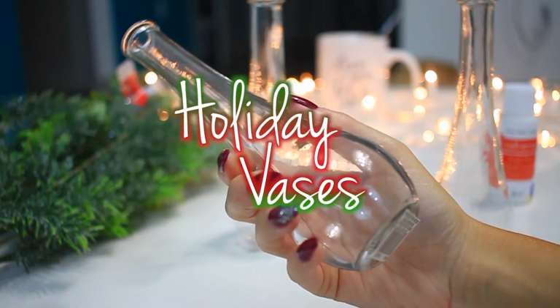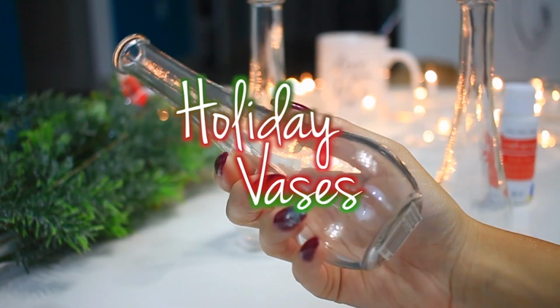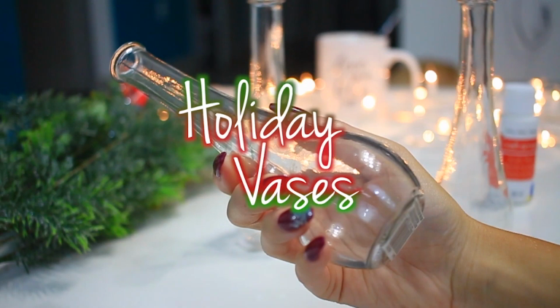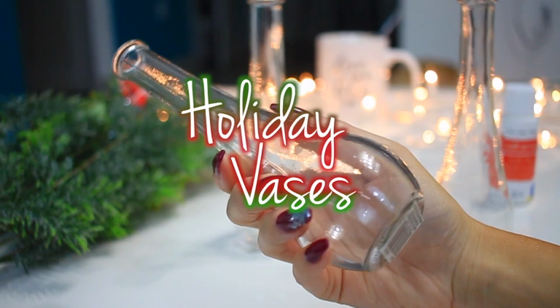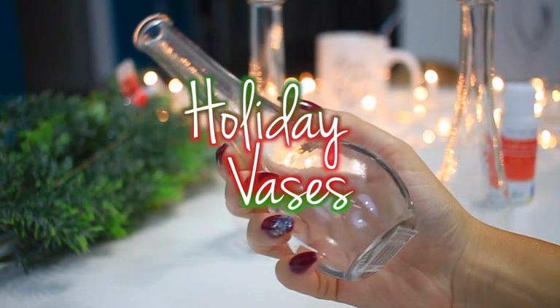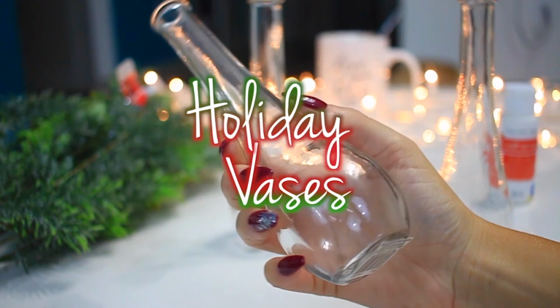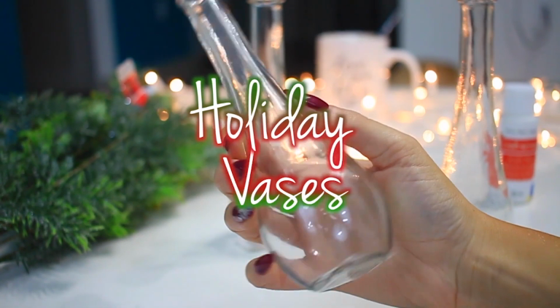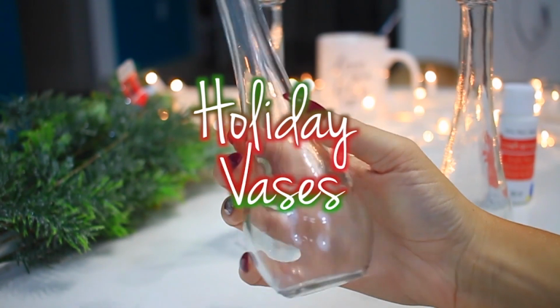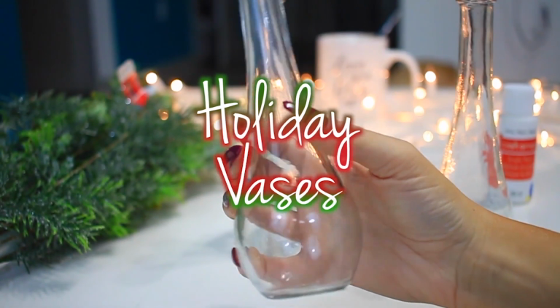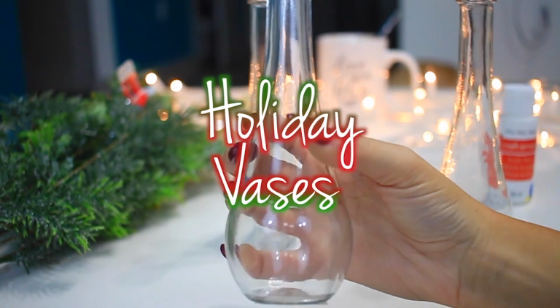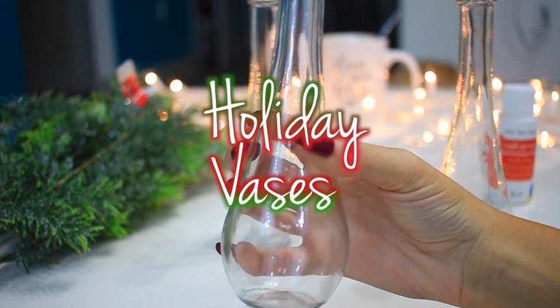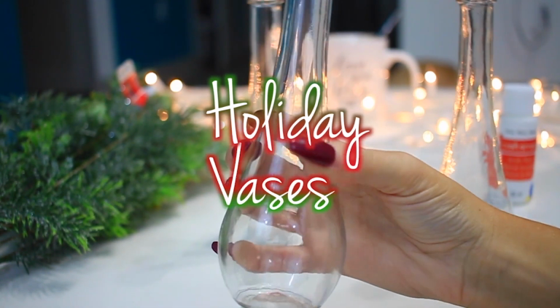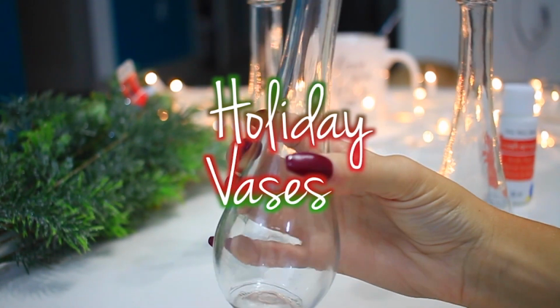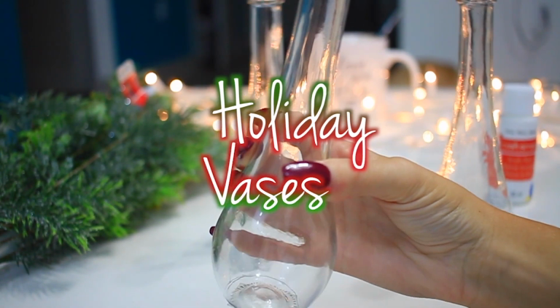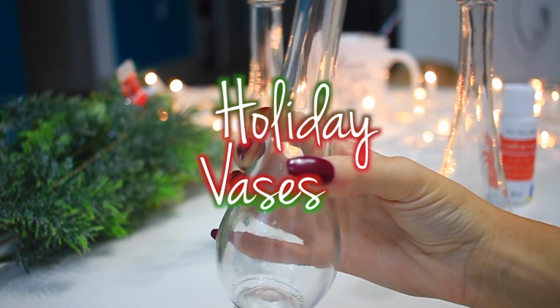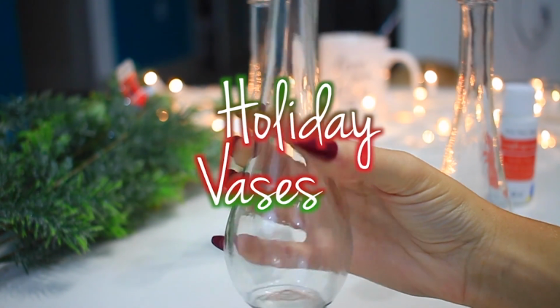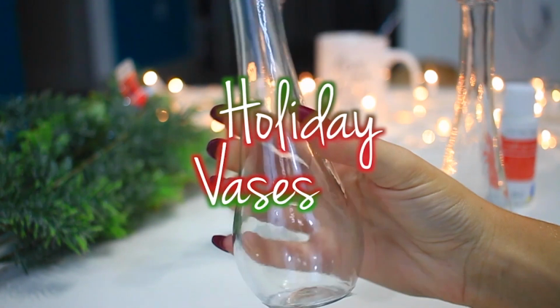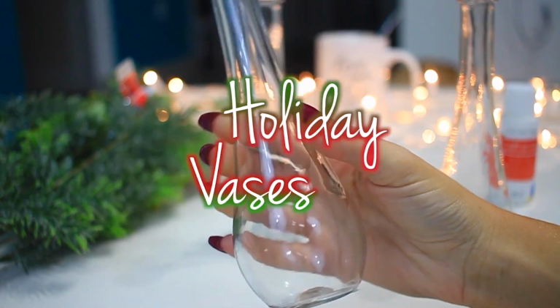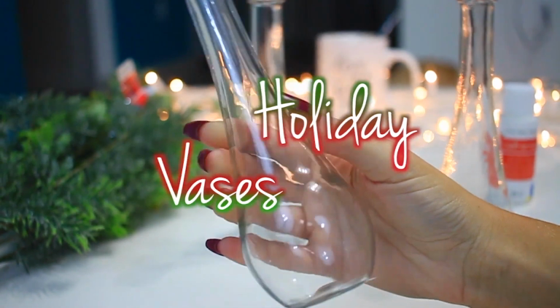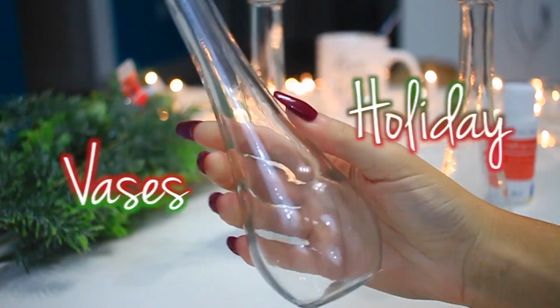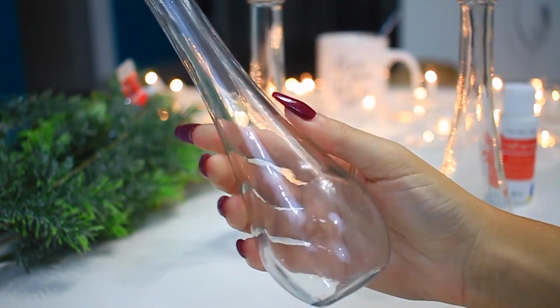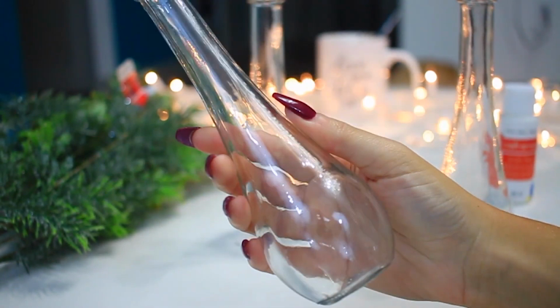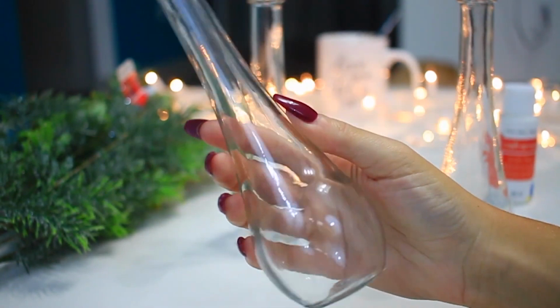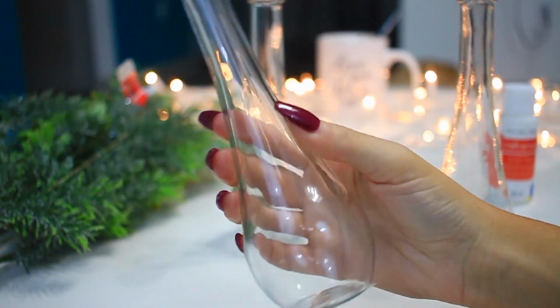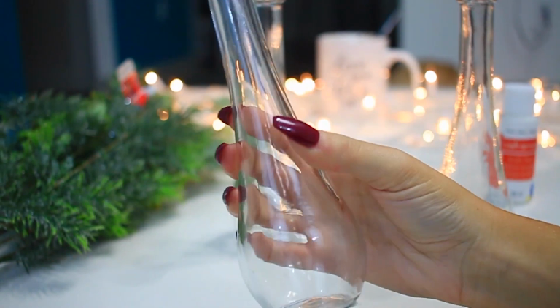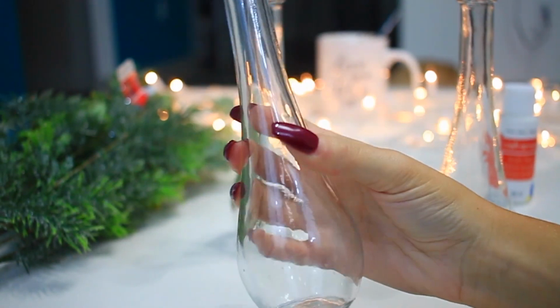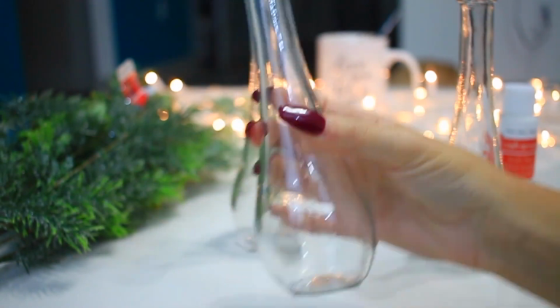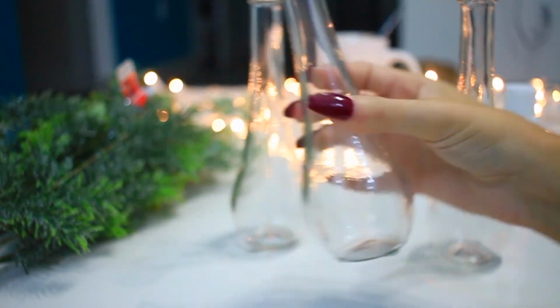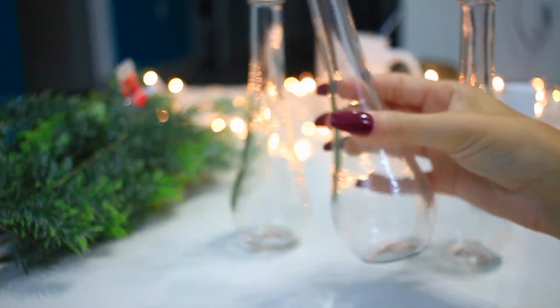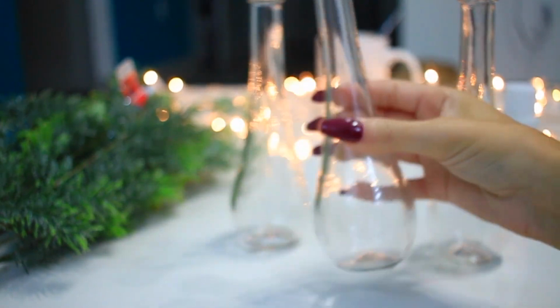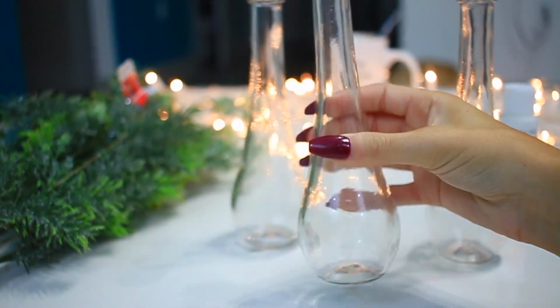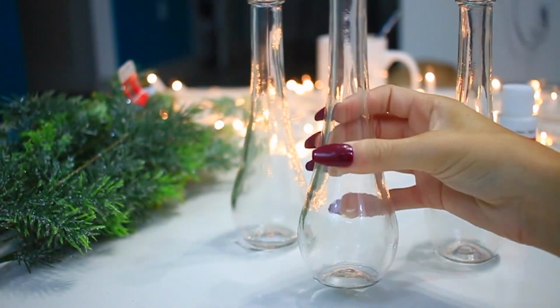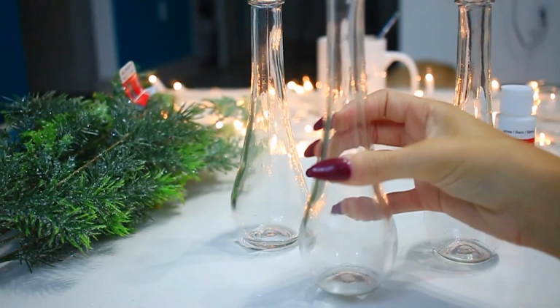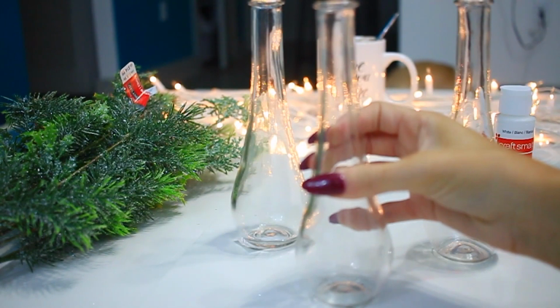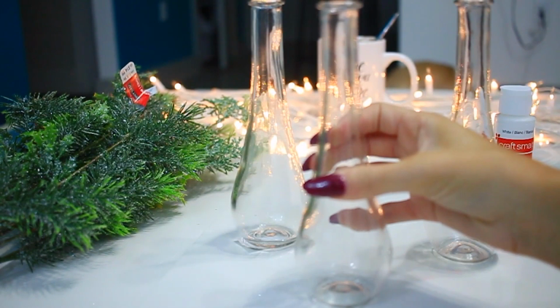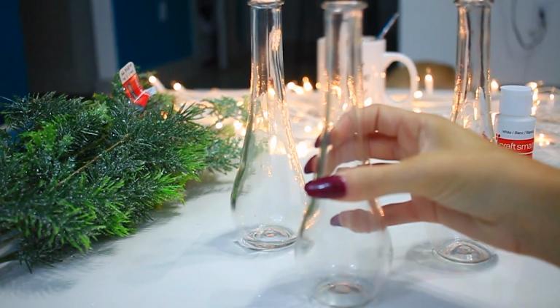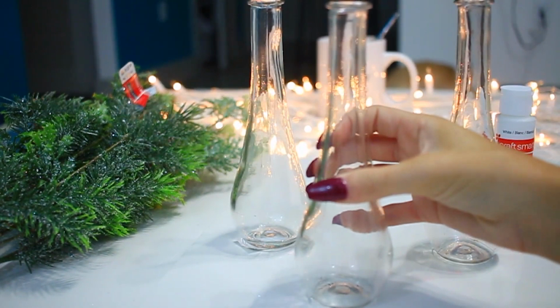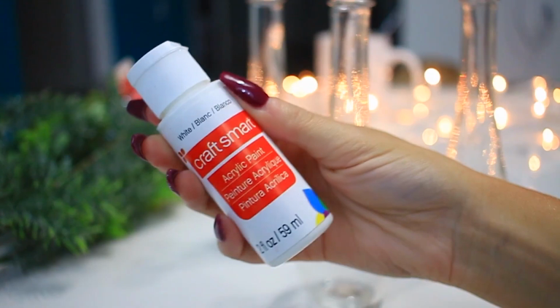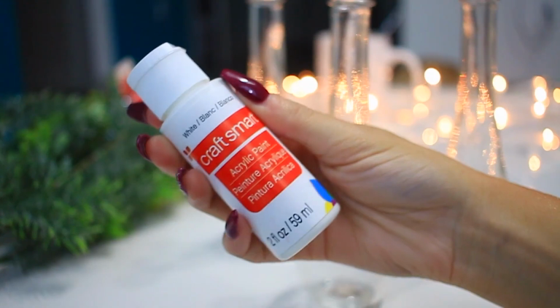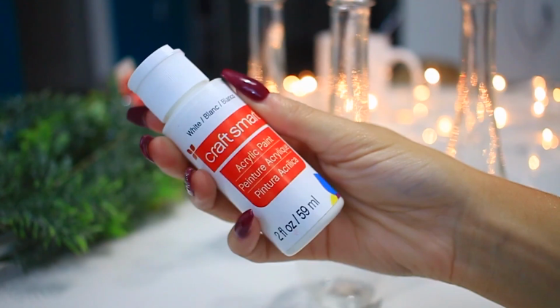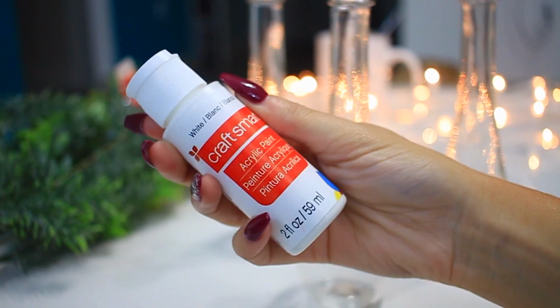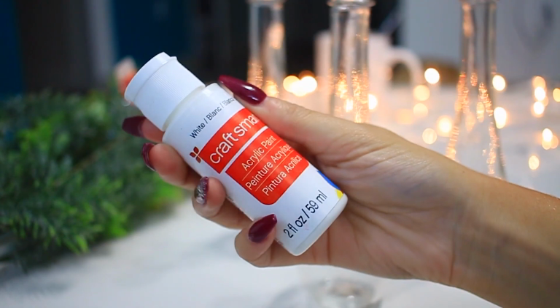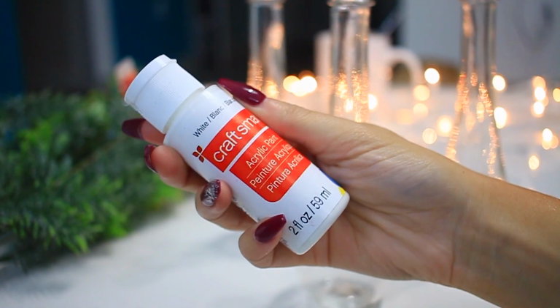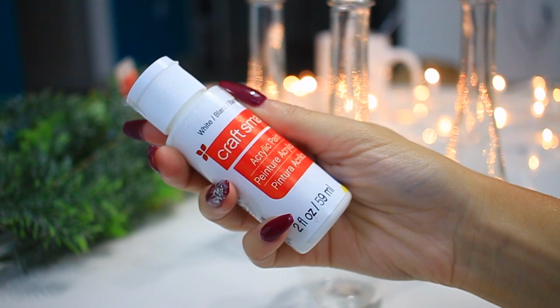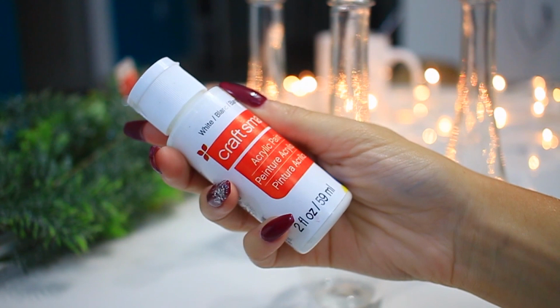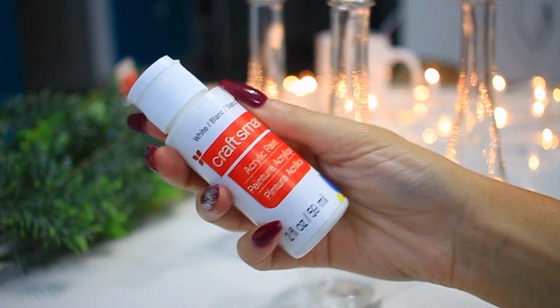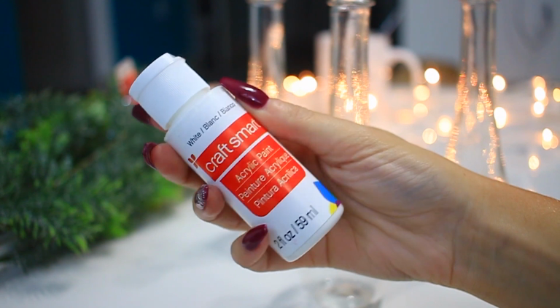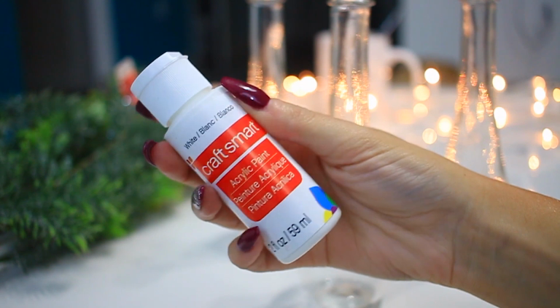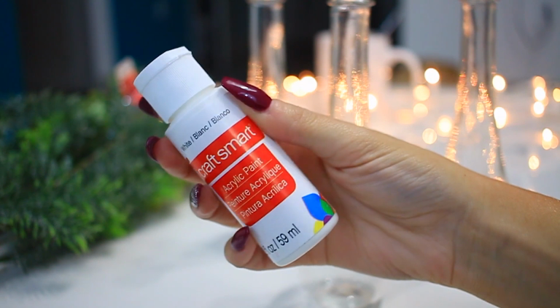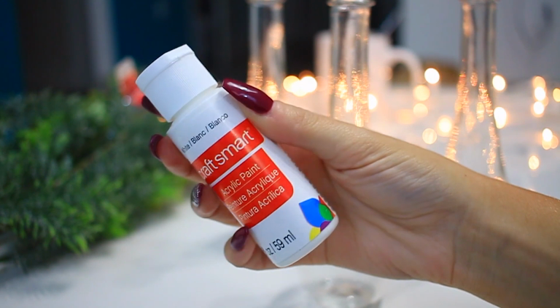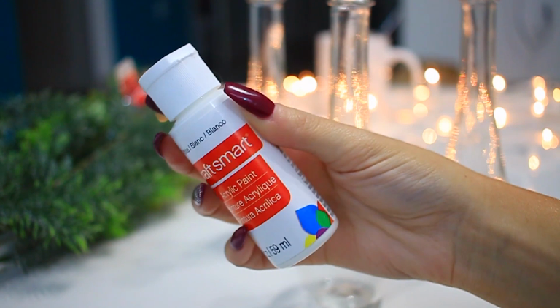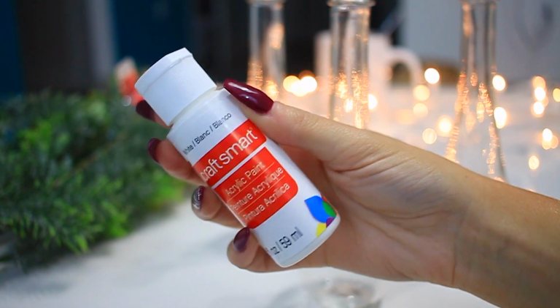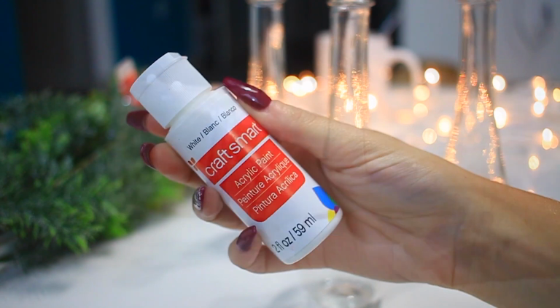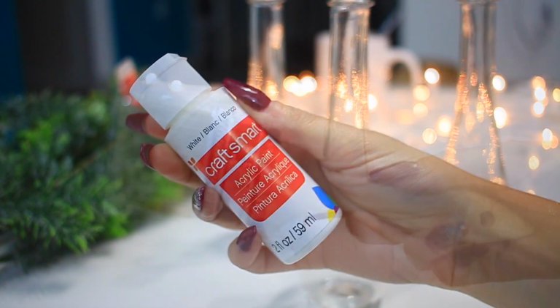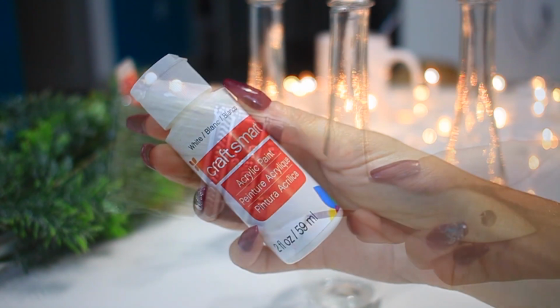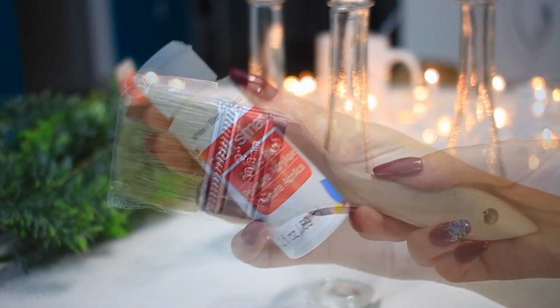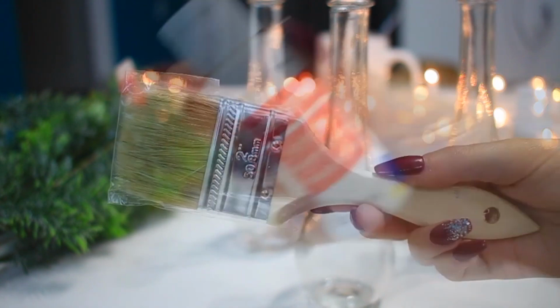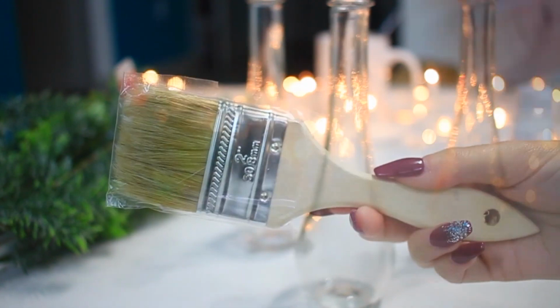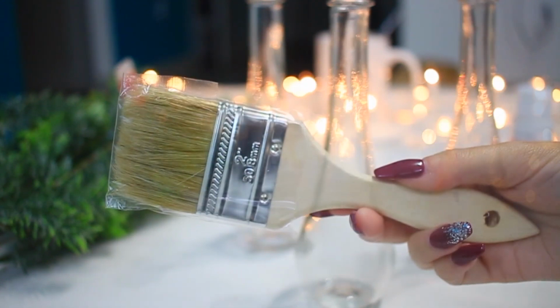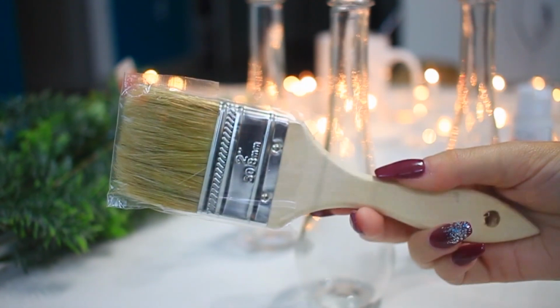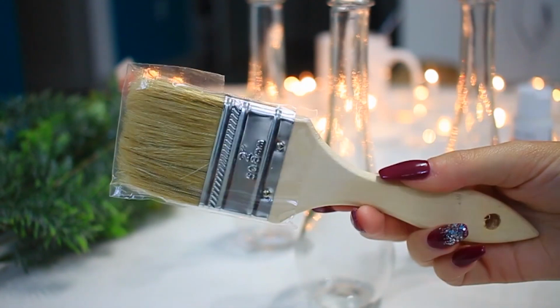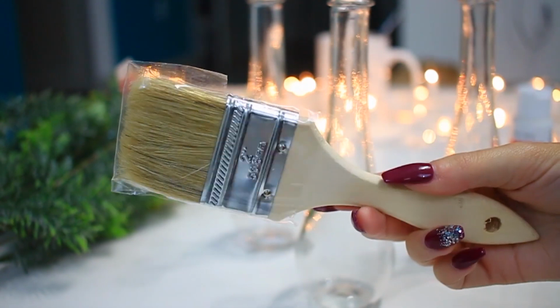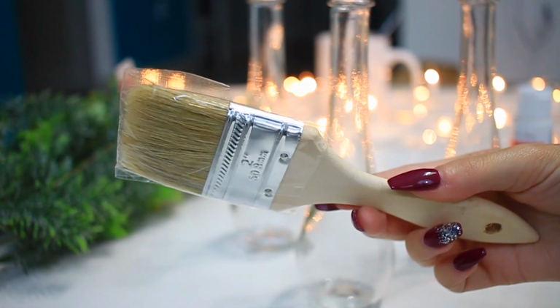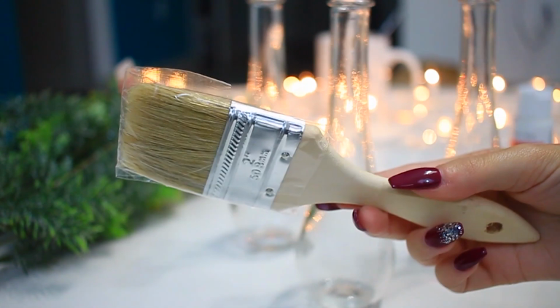For this first DIY, you will need three vases, some white paint, a paintbrush, some holiday stickers, and some fake mistletoe.